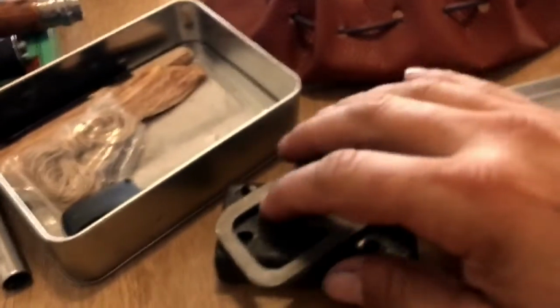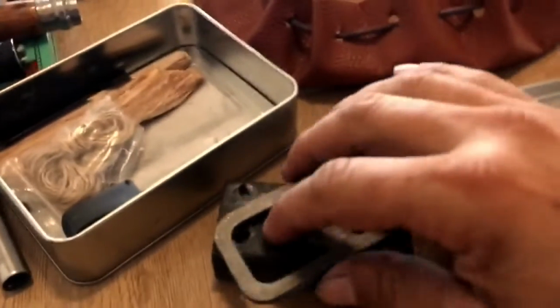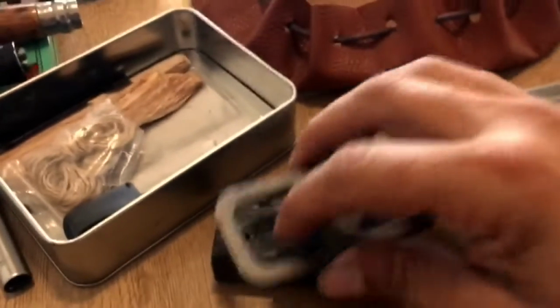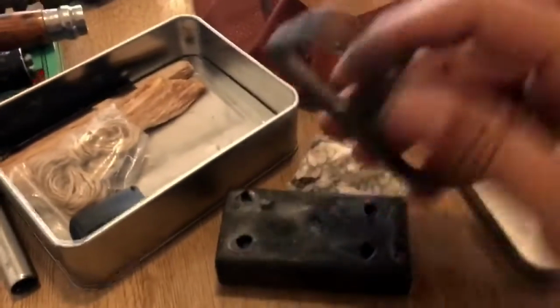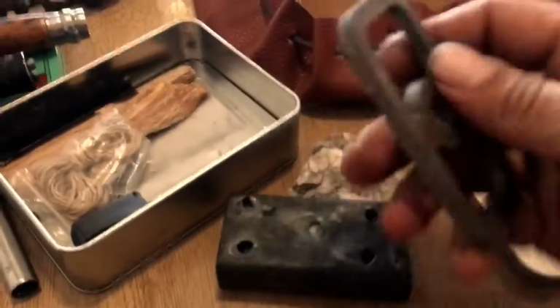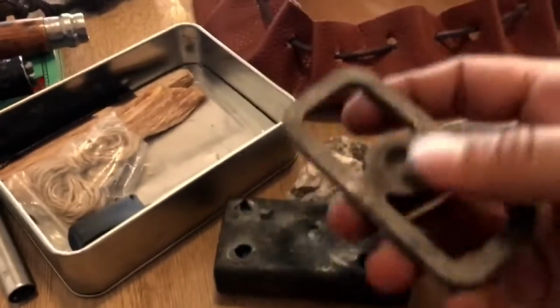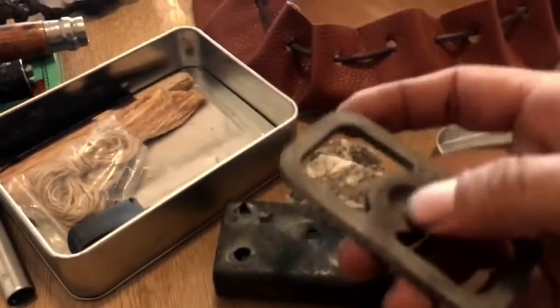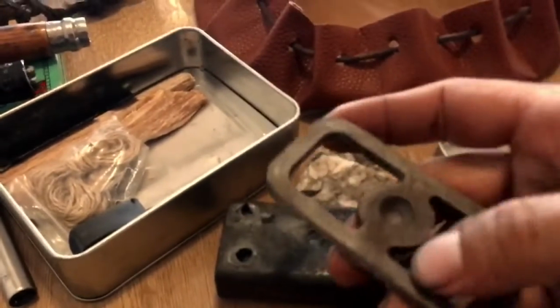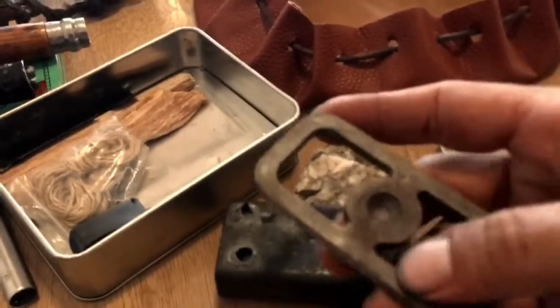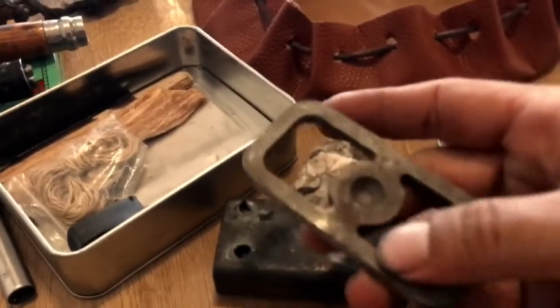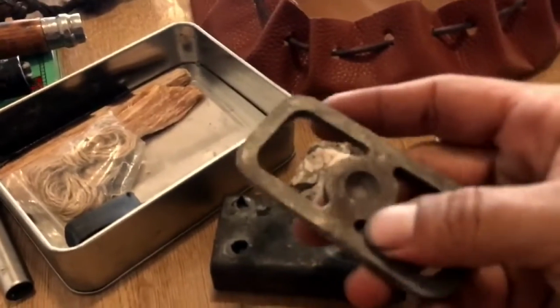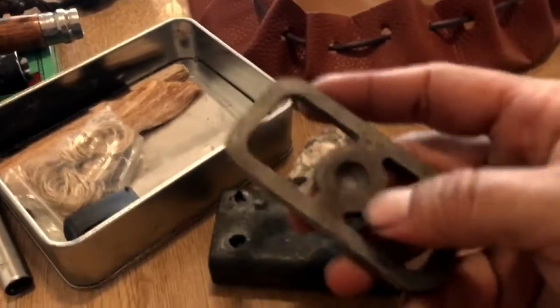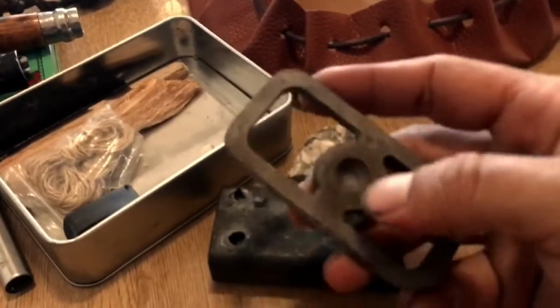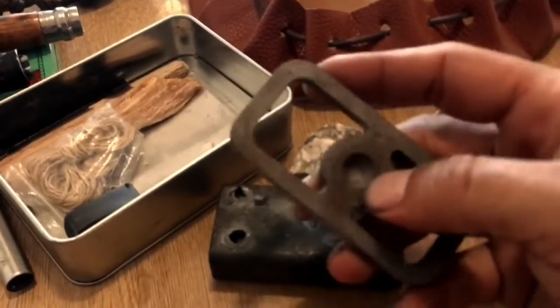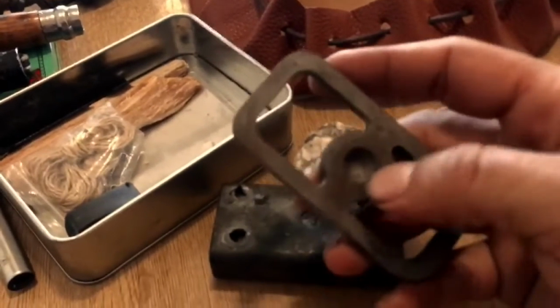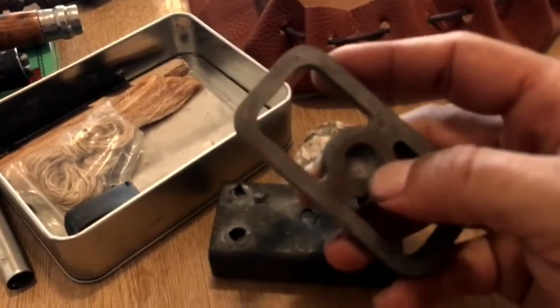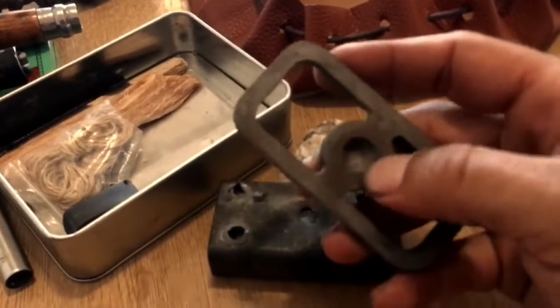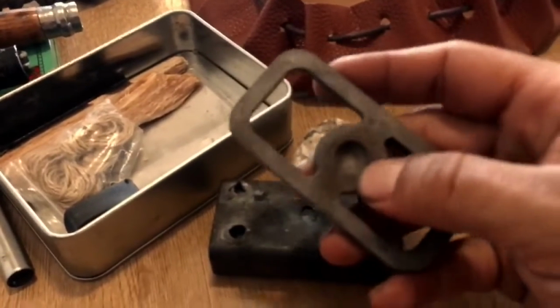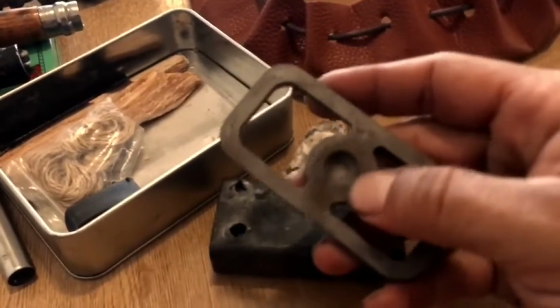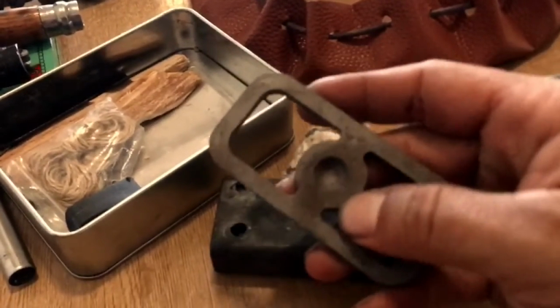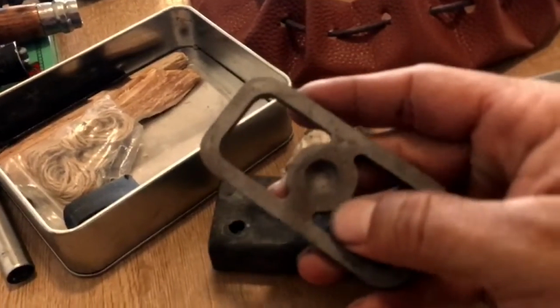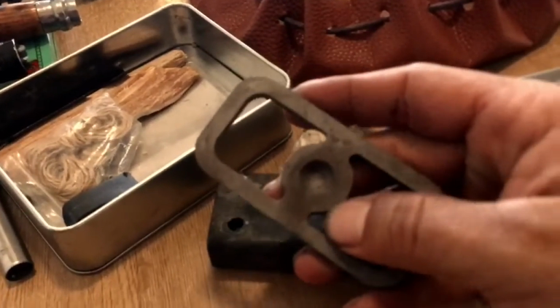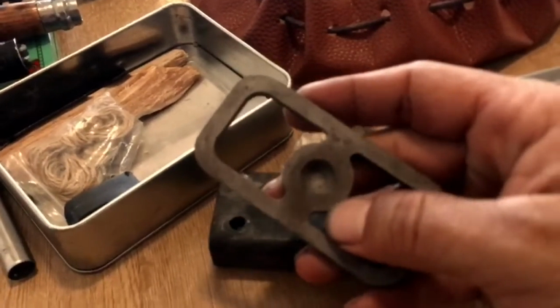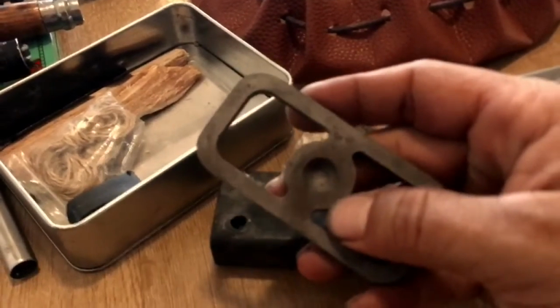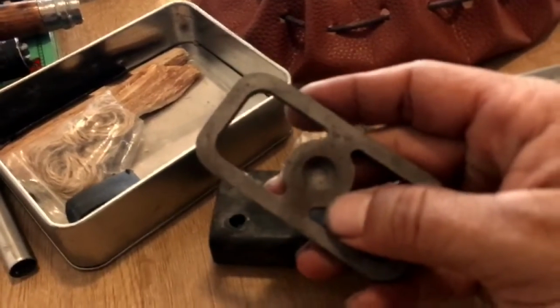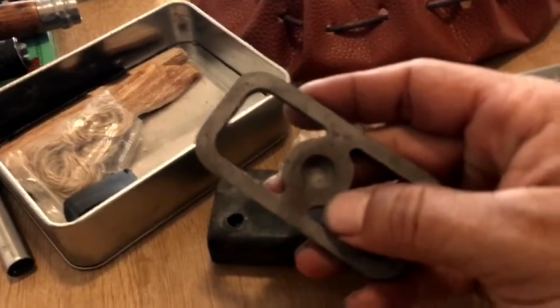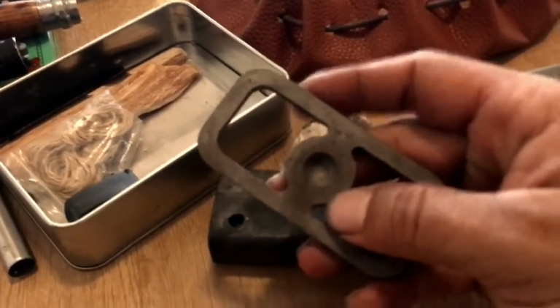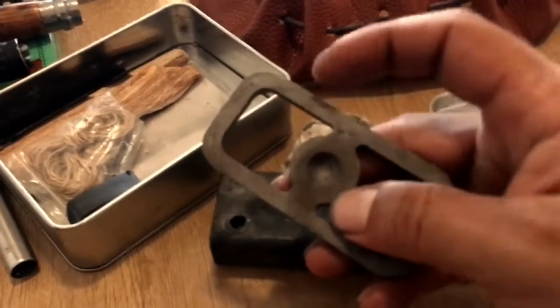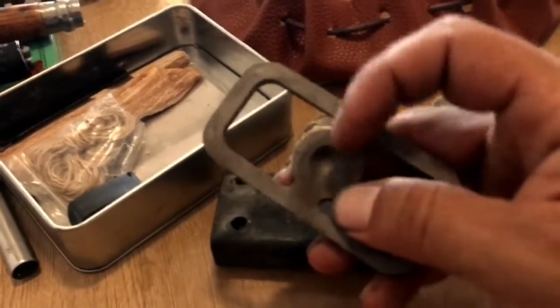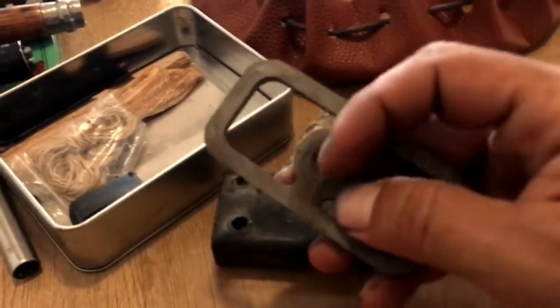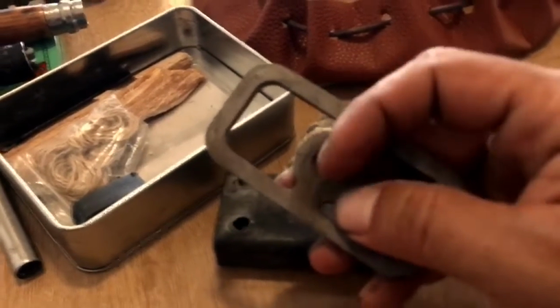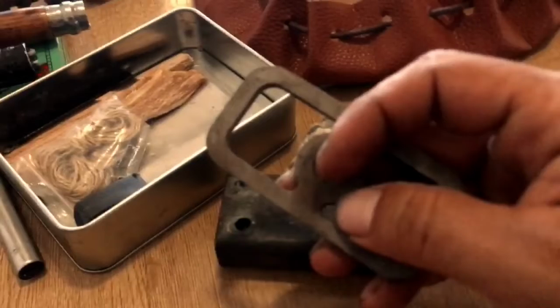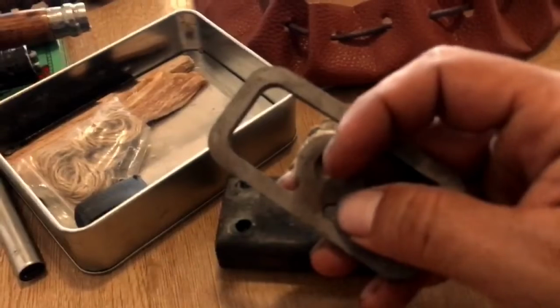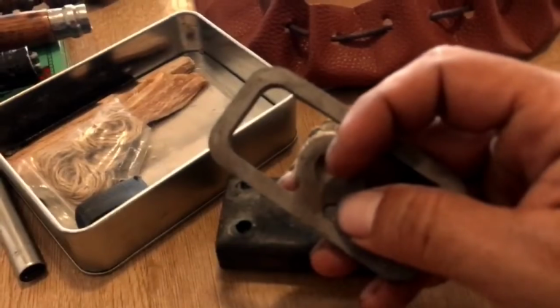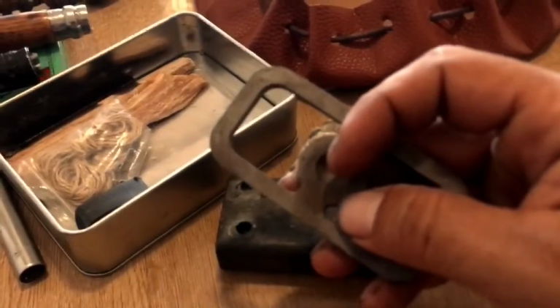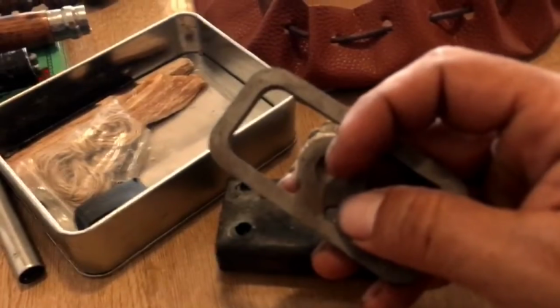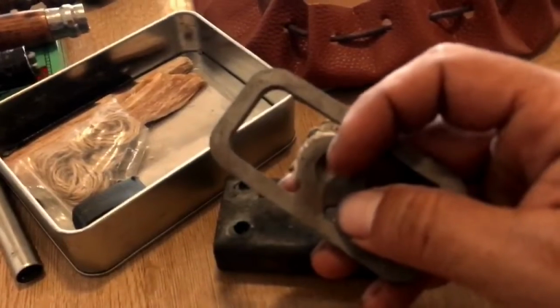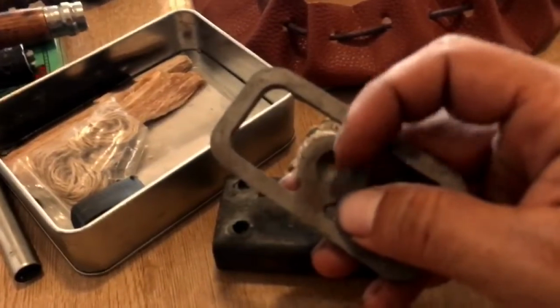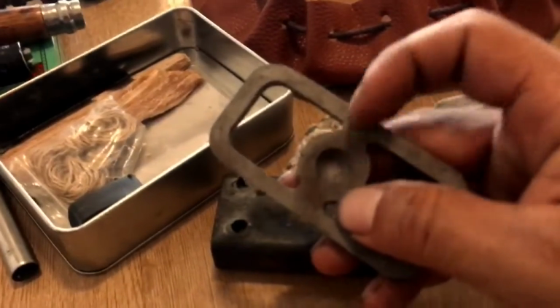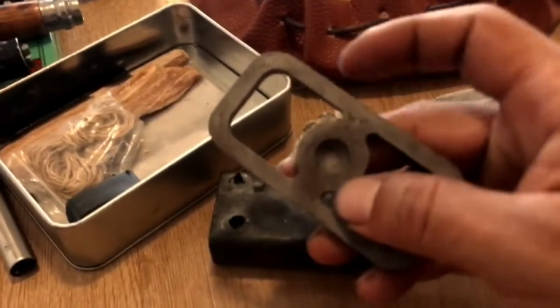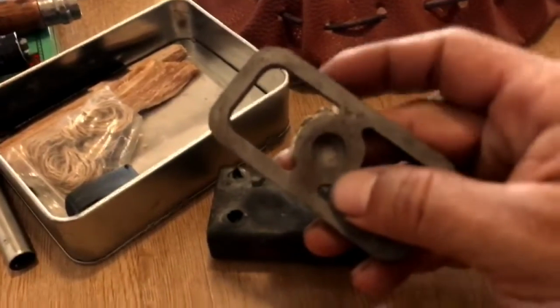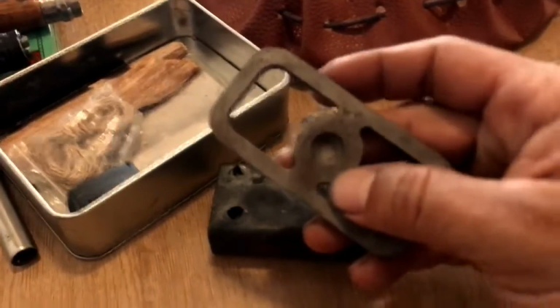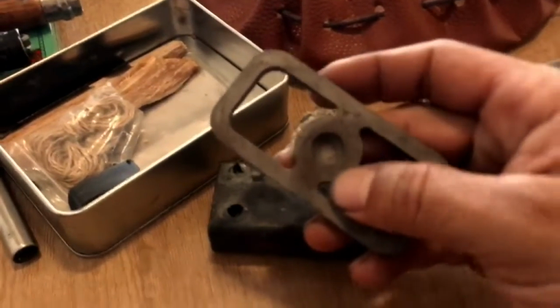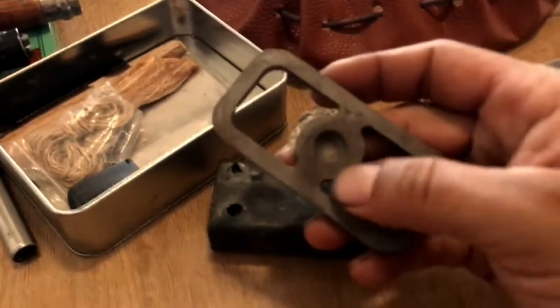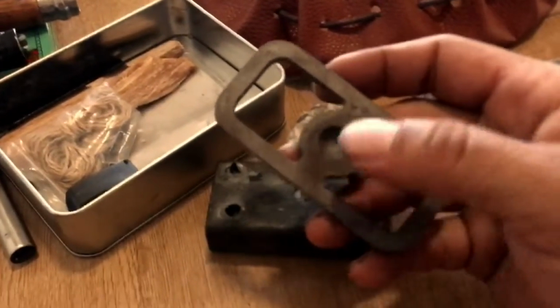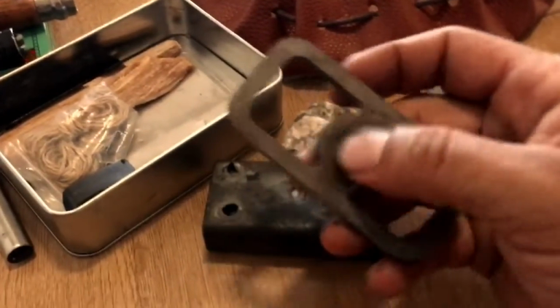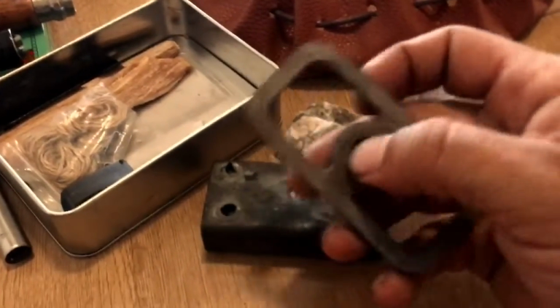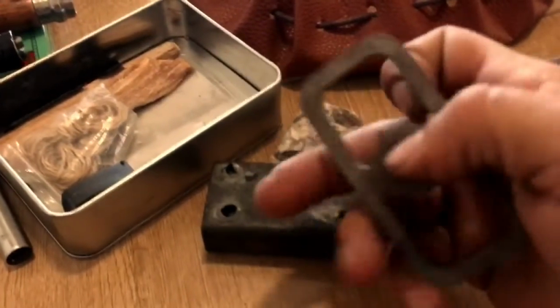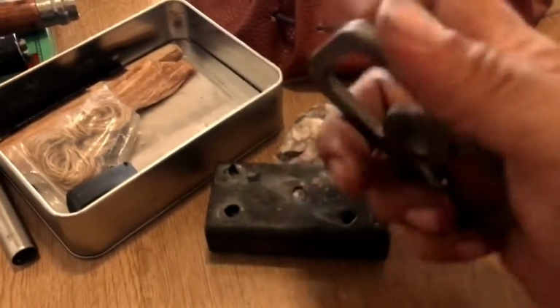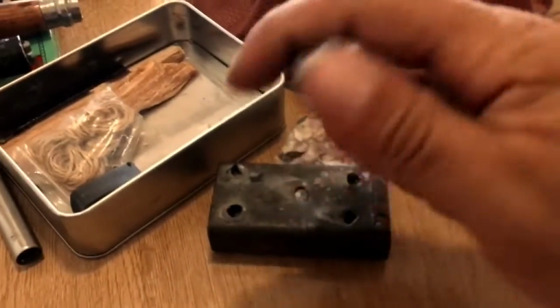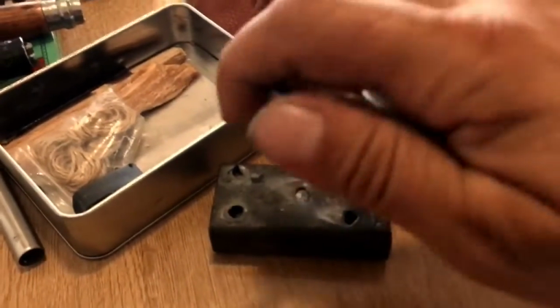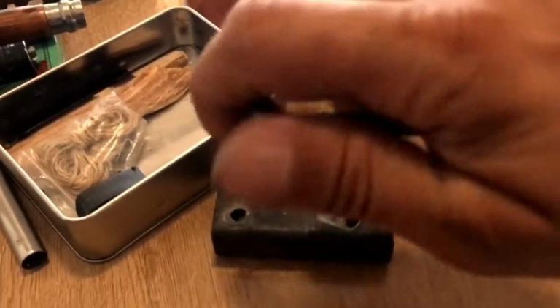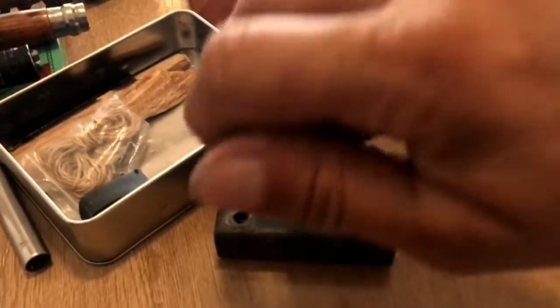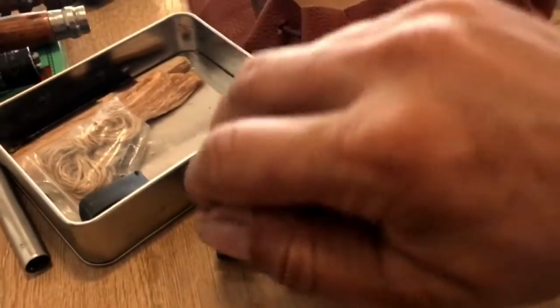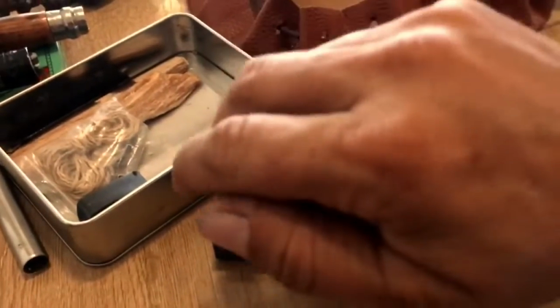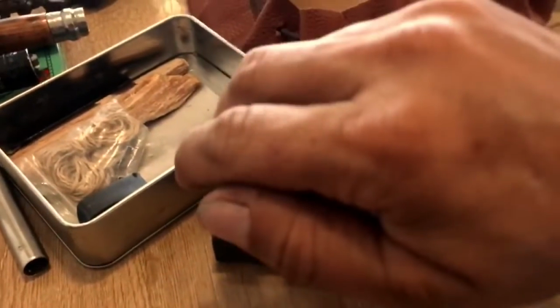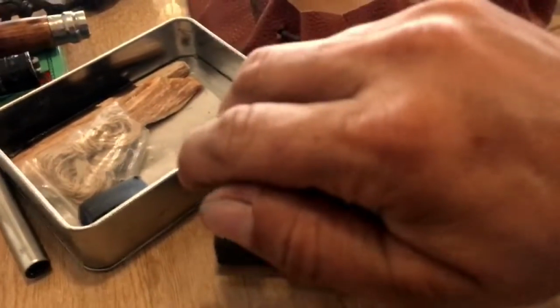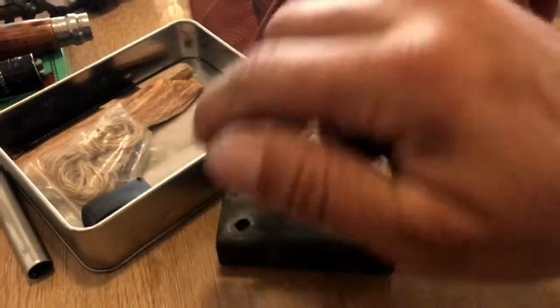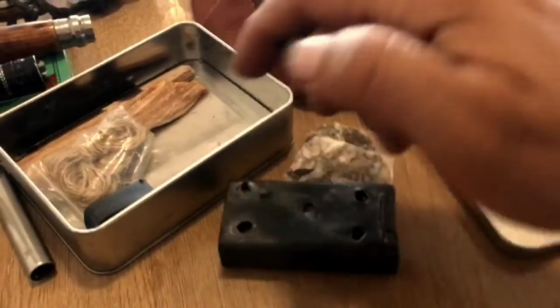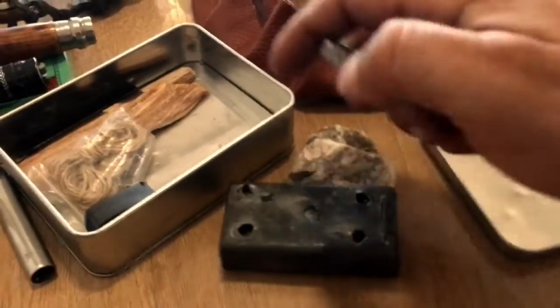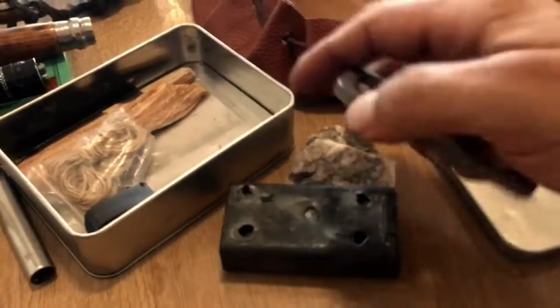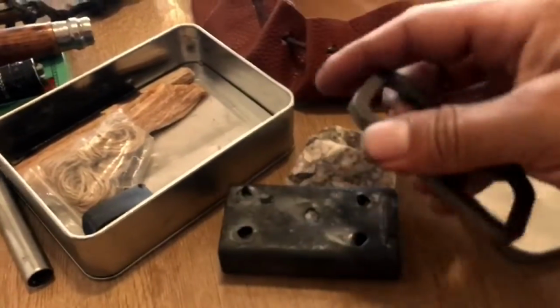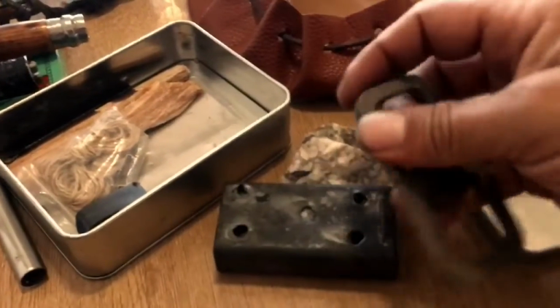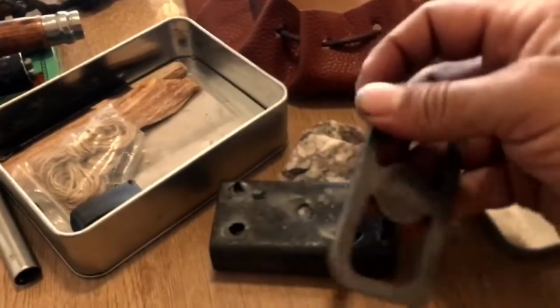También puedes usarse de empujador para hacer fuego por fricción: ponemos el palo aquí y tenemos un empujador.